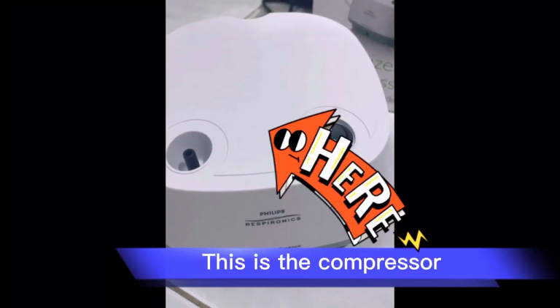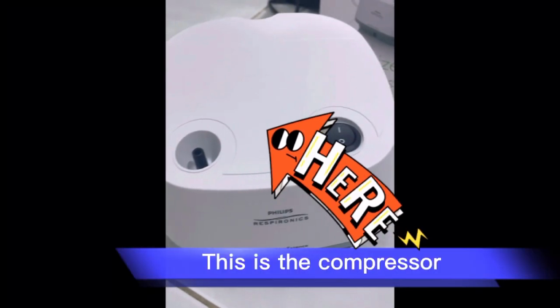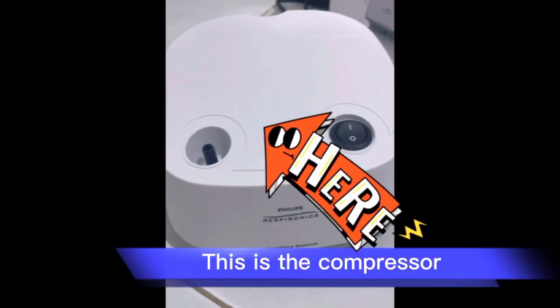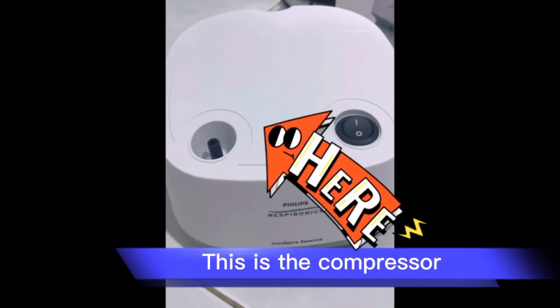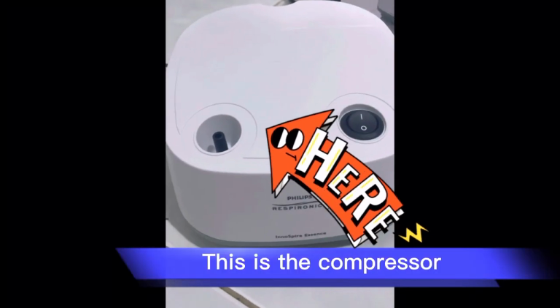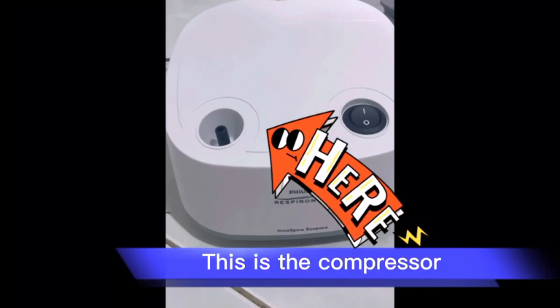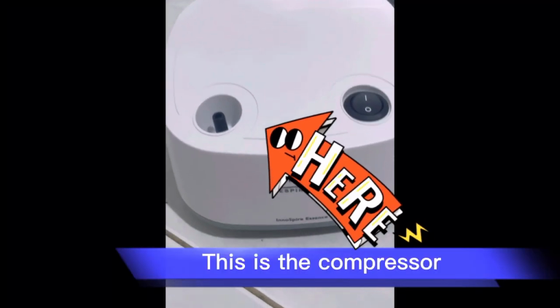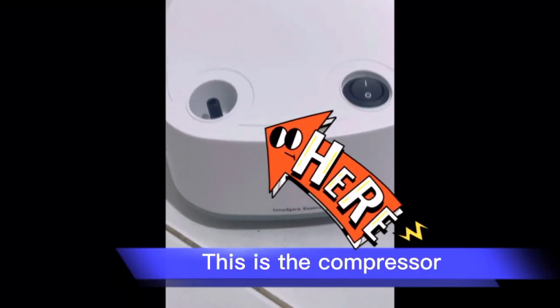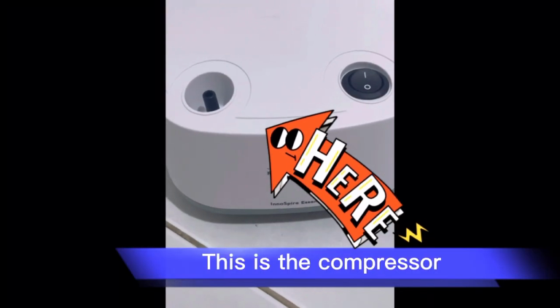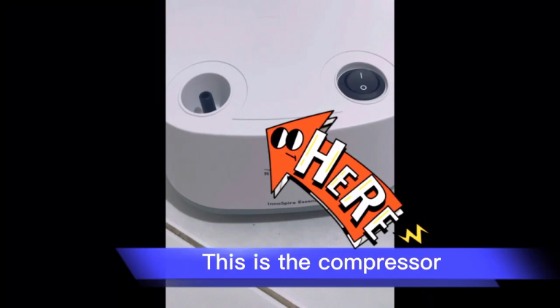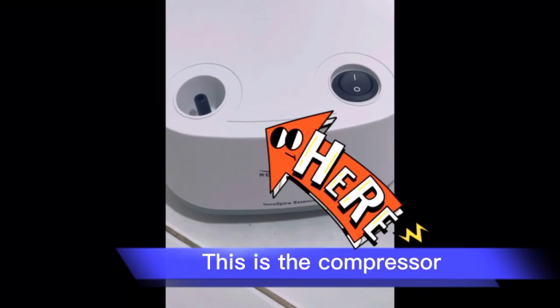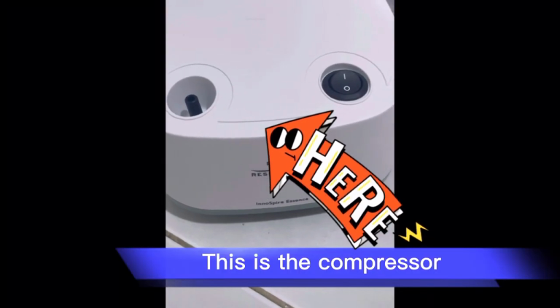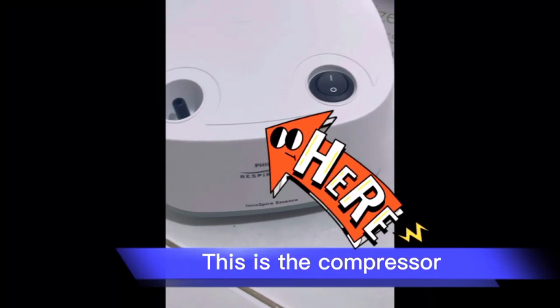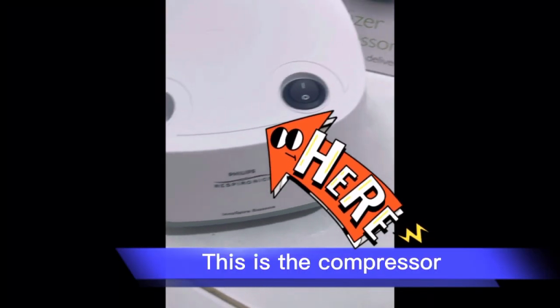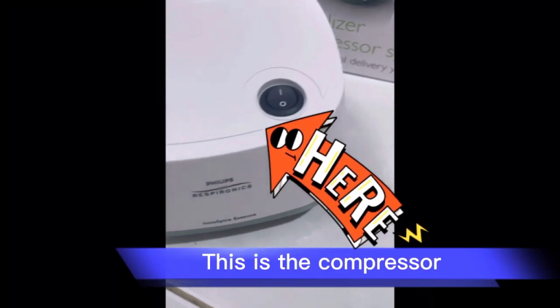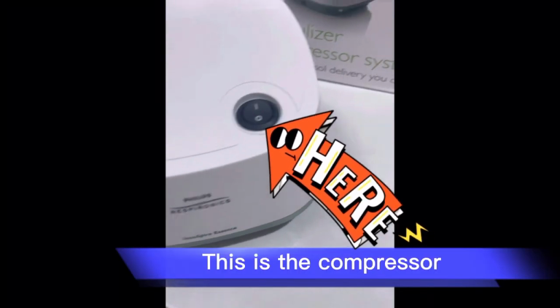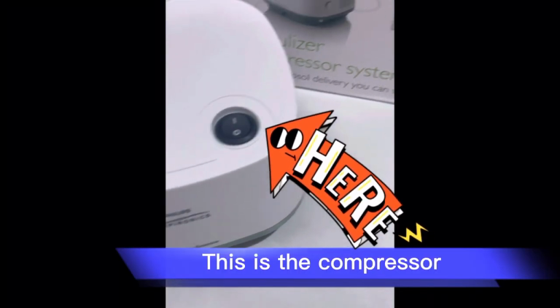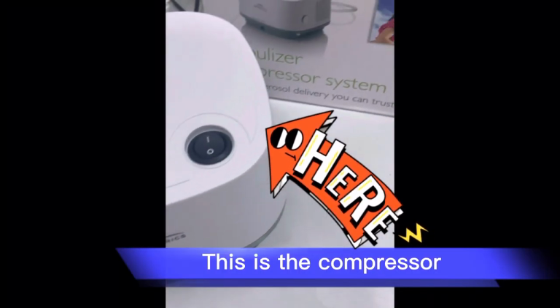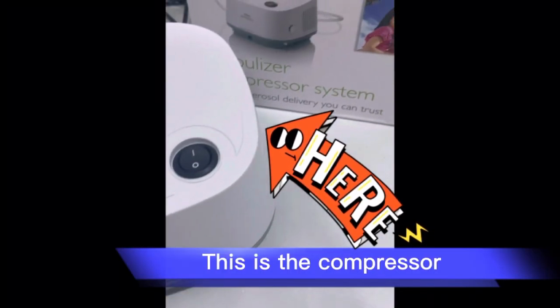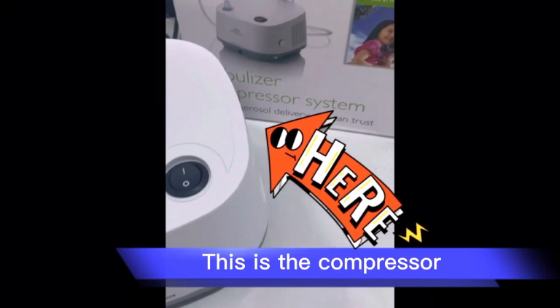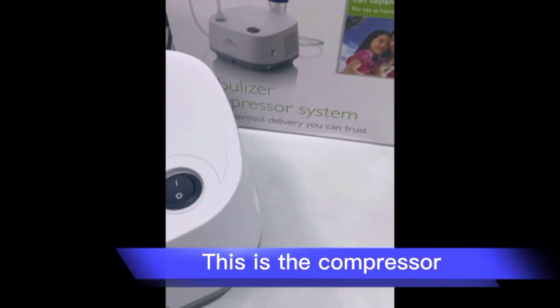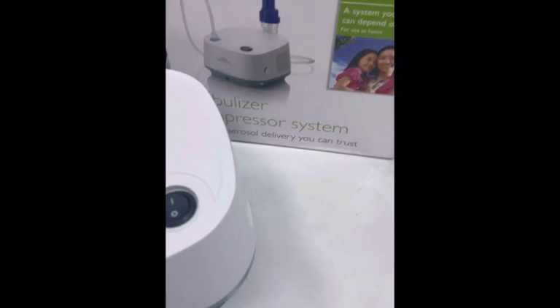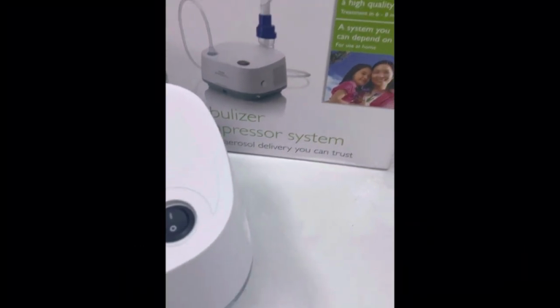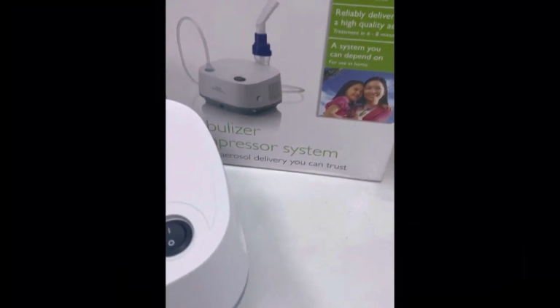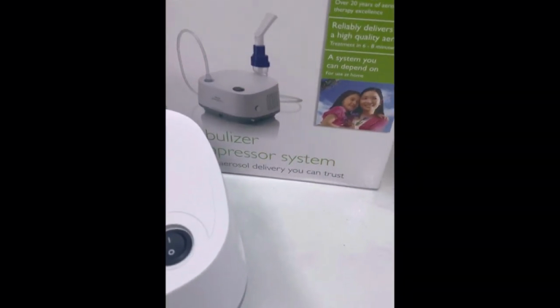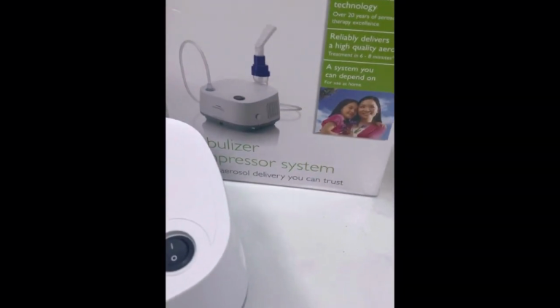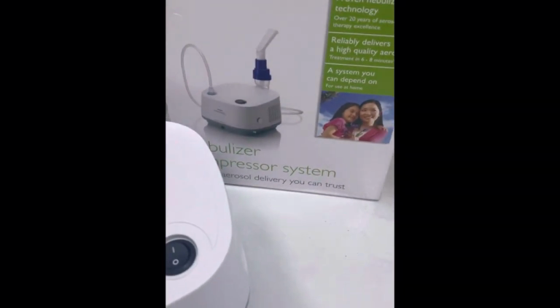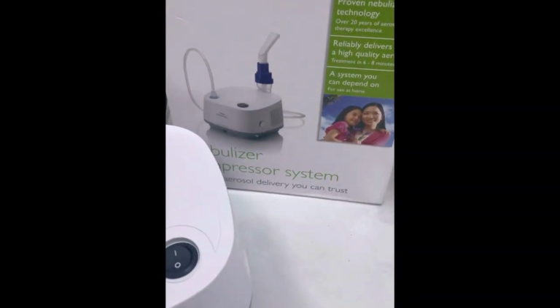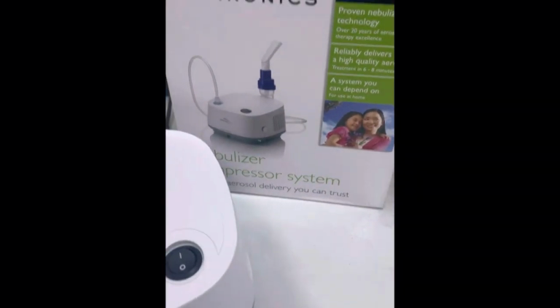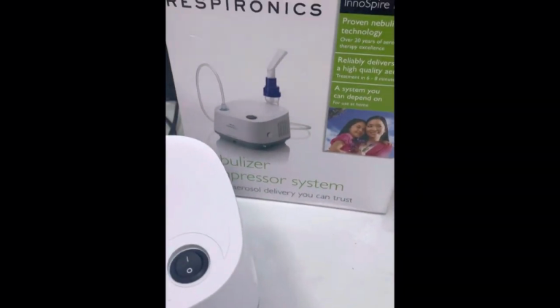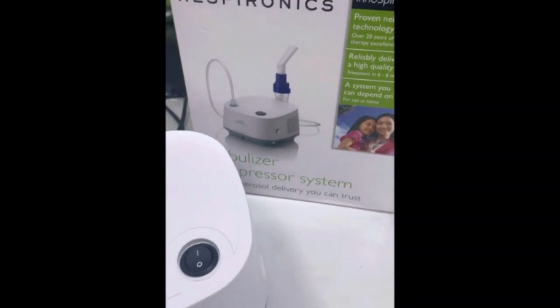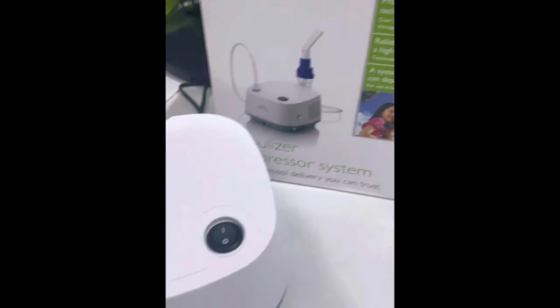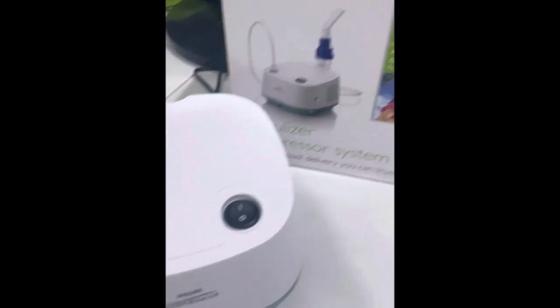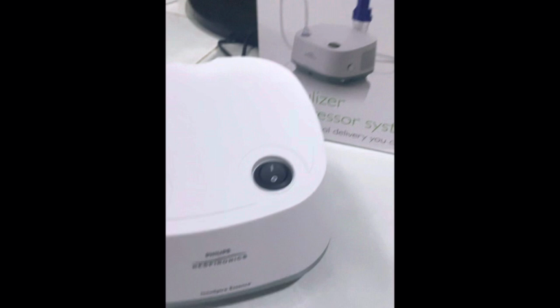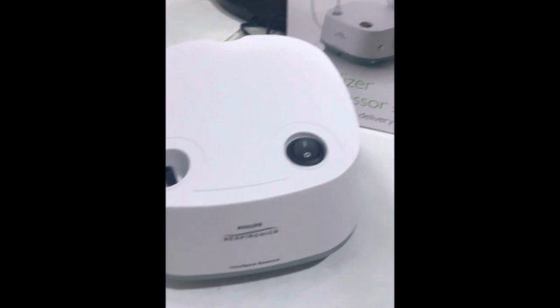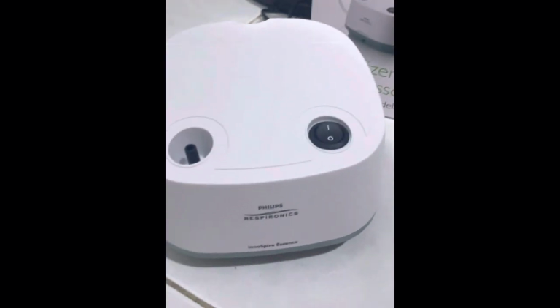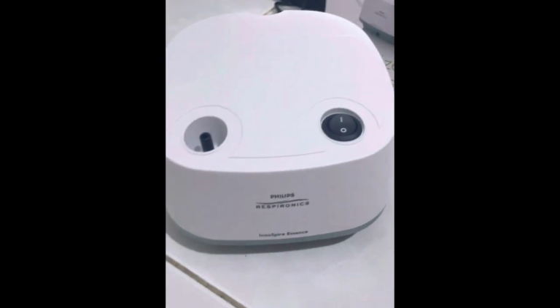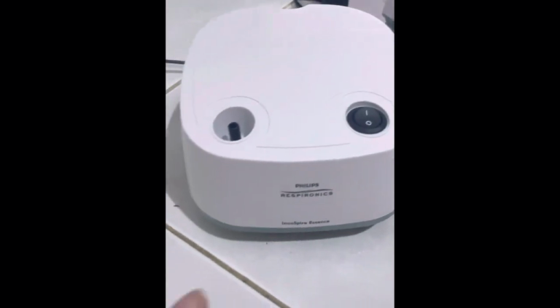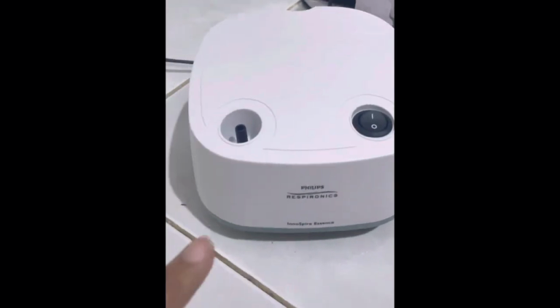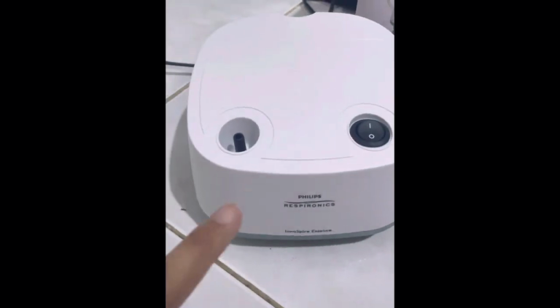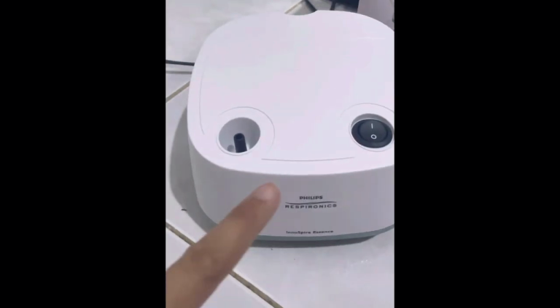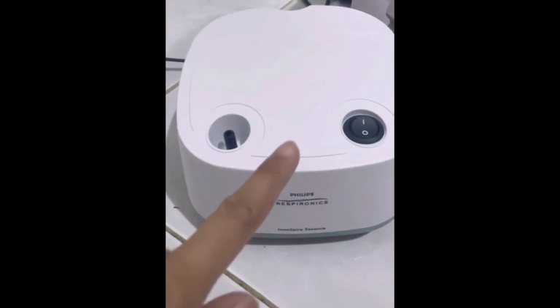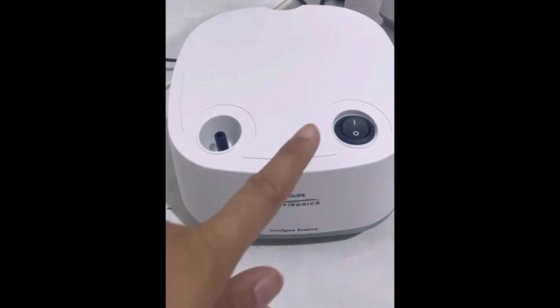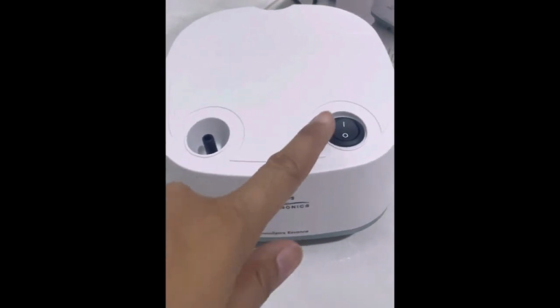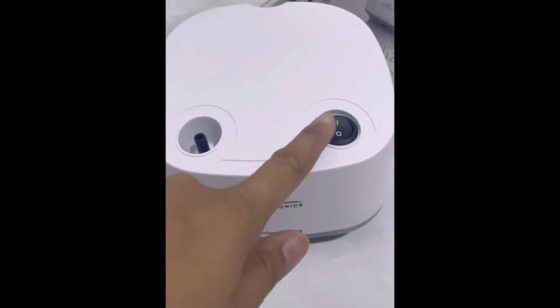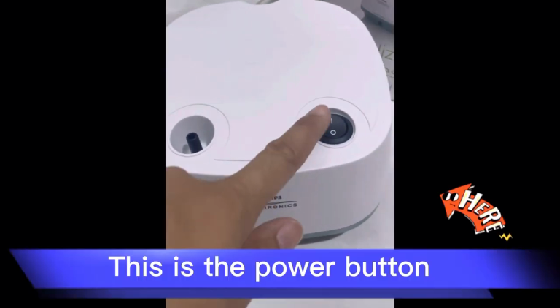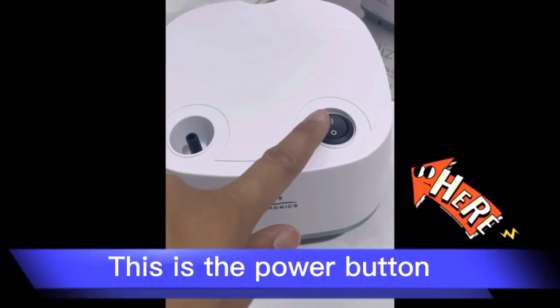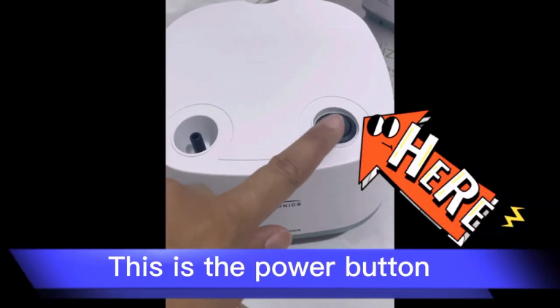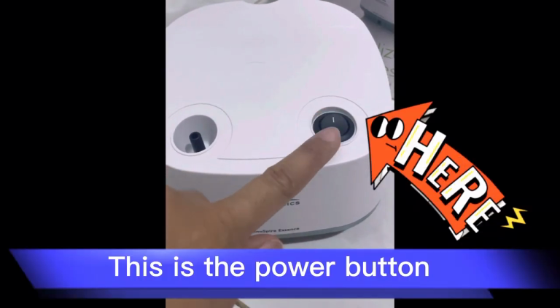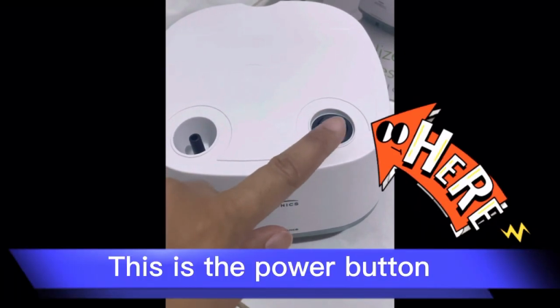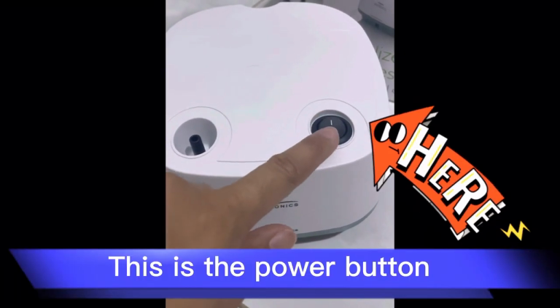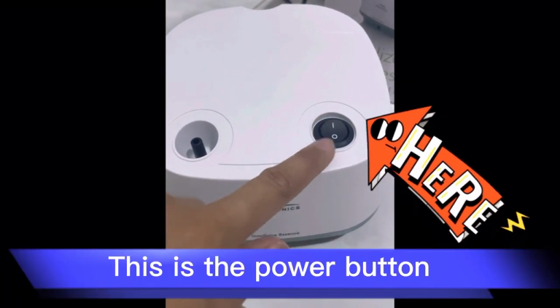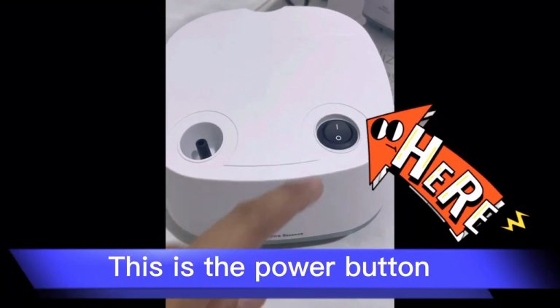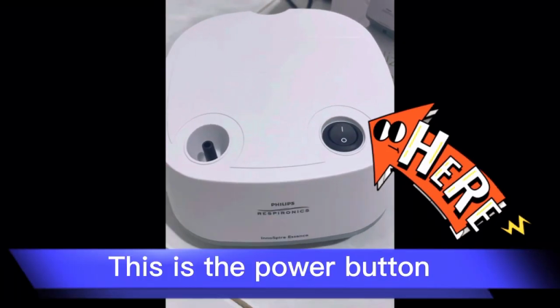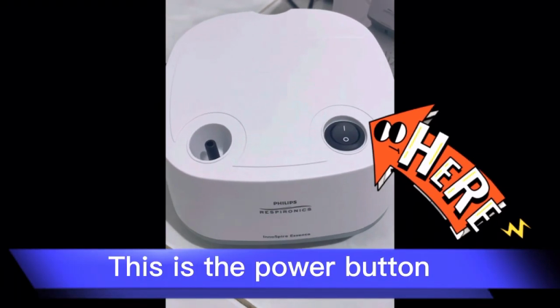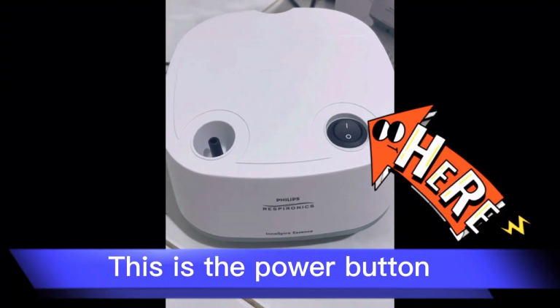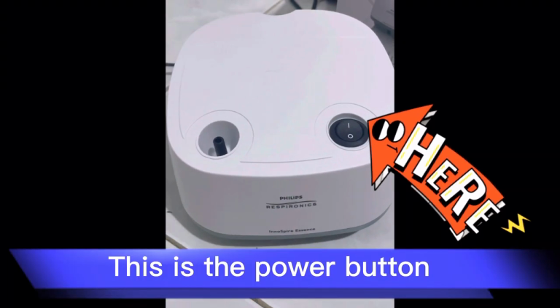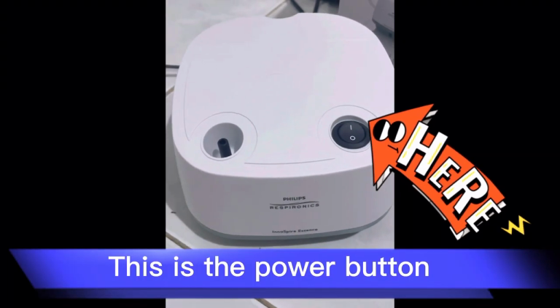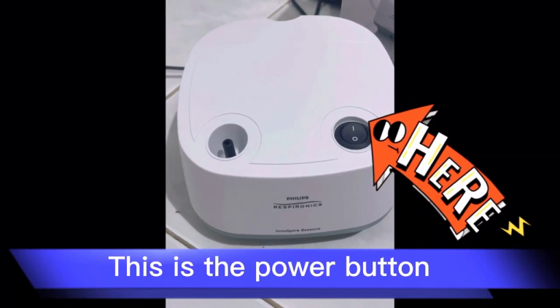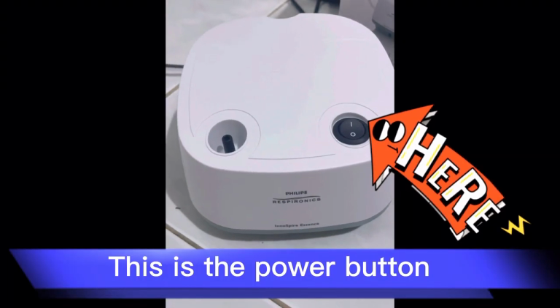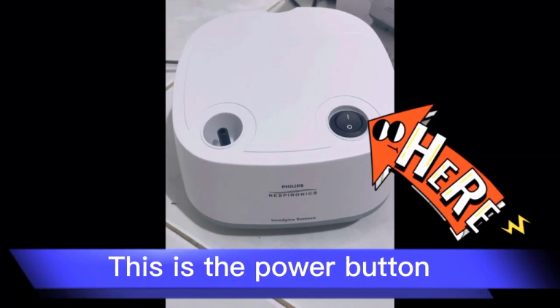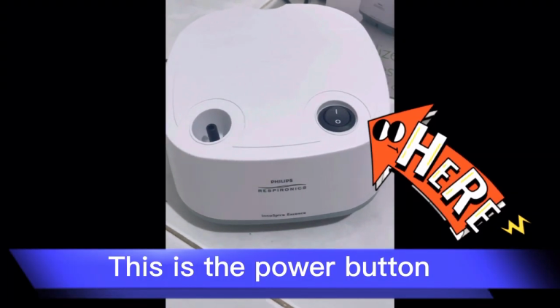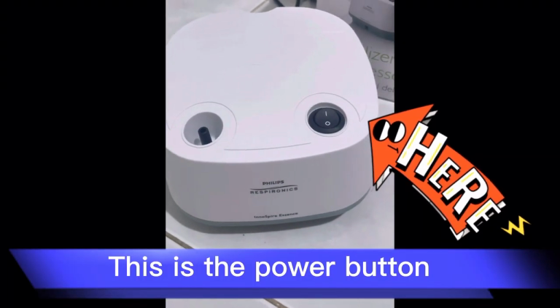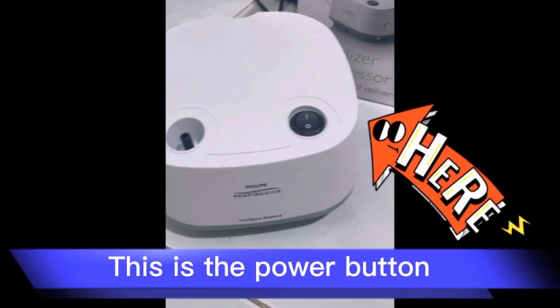This is the compressor. This is the power button.